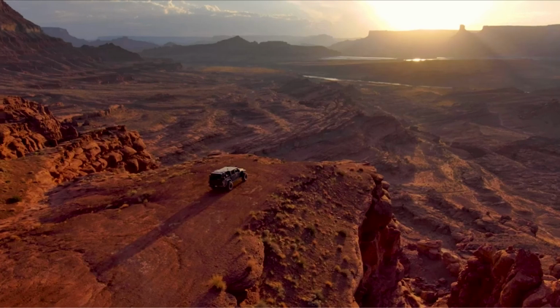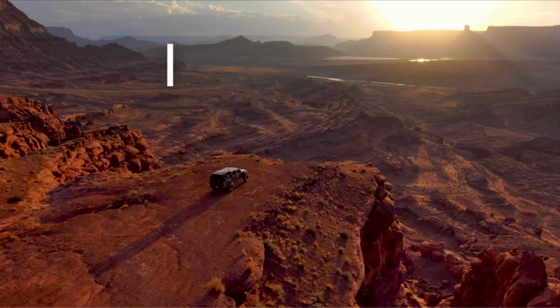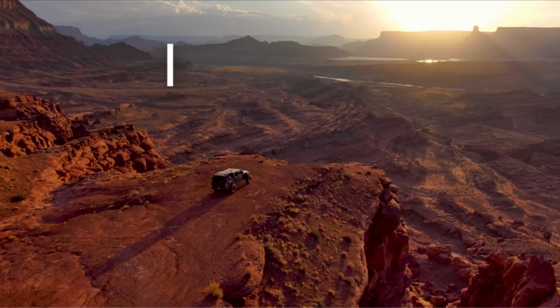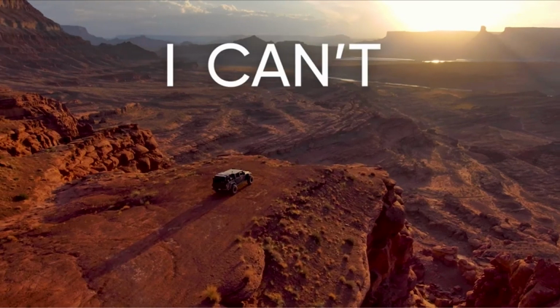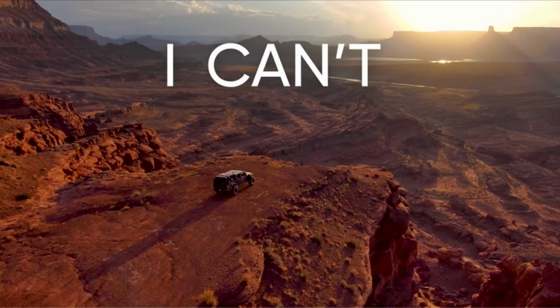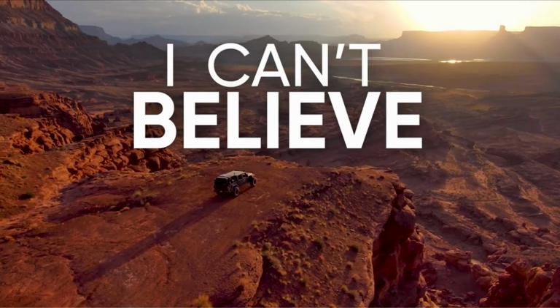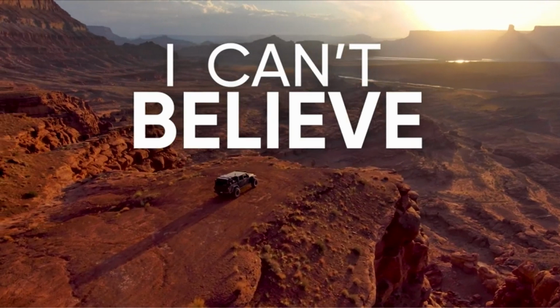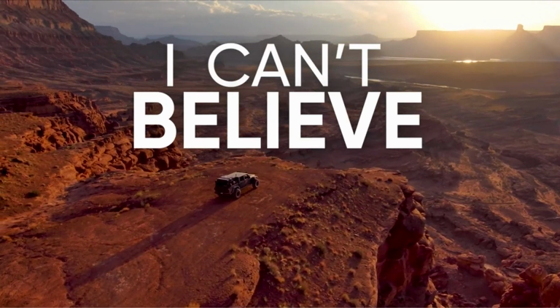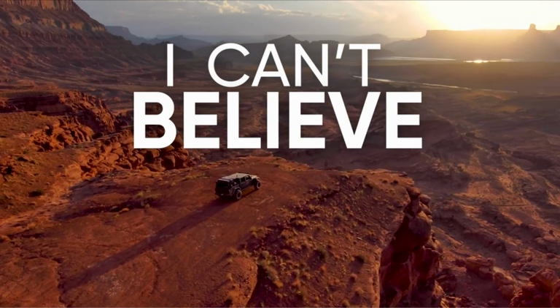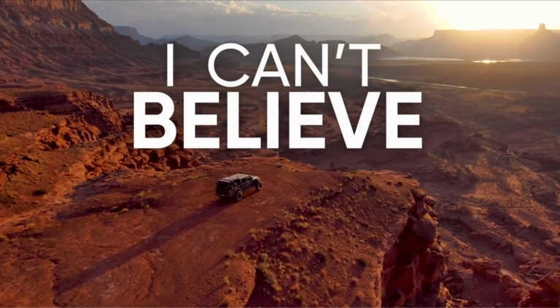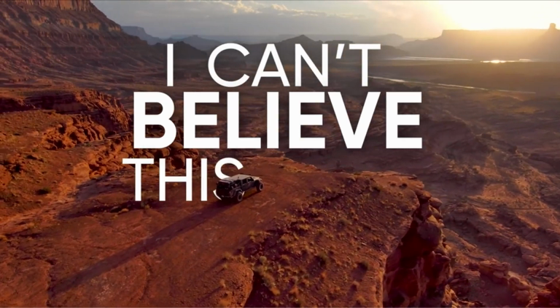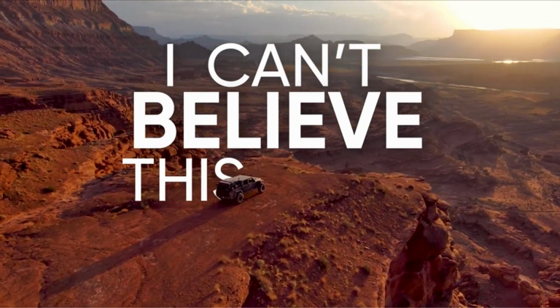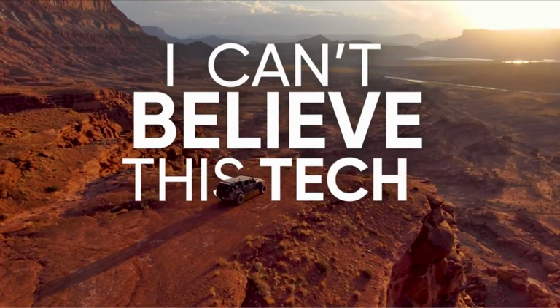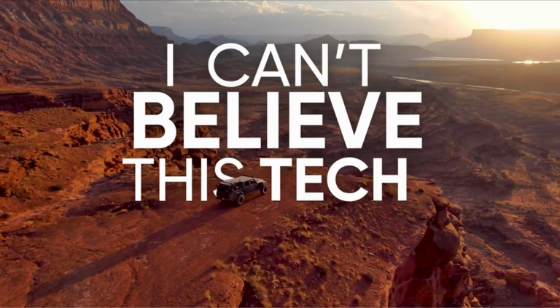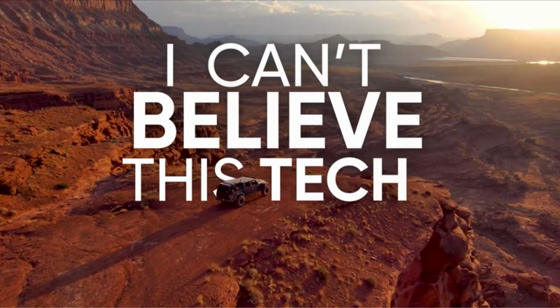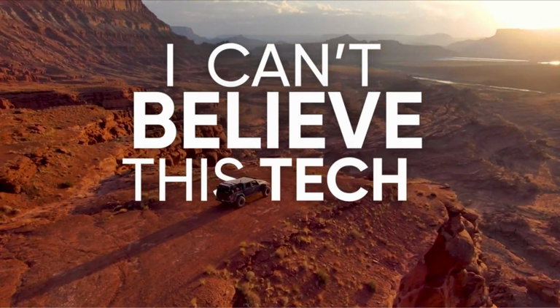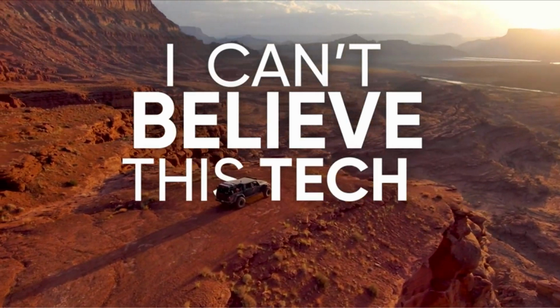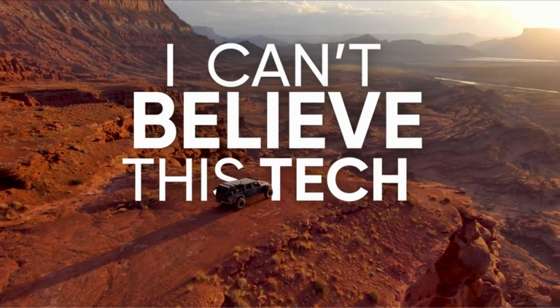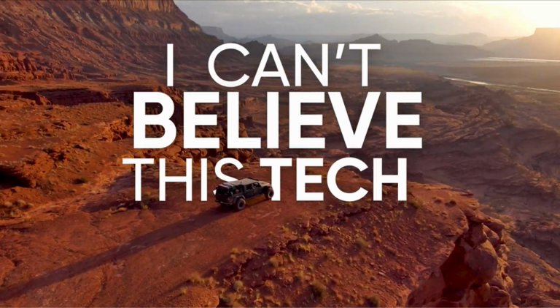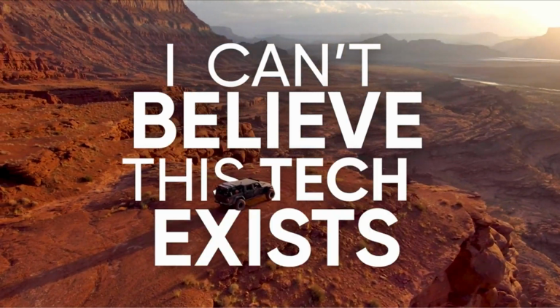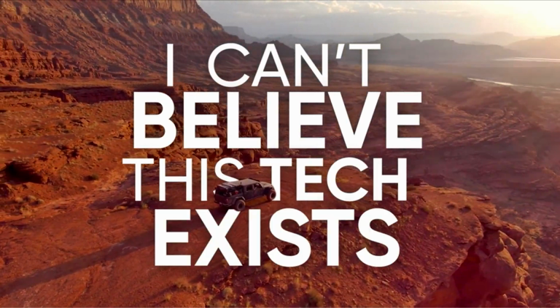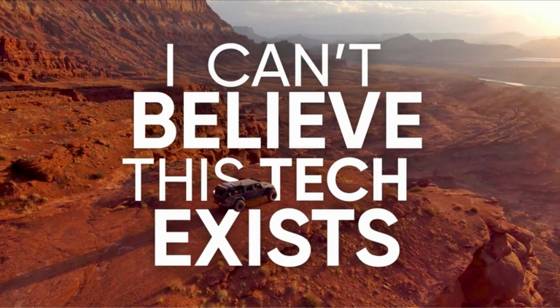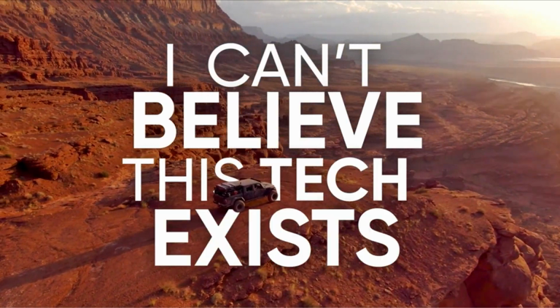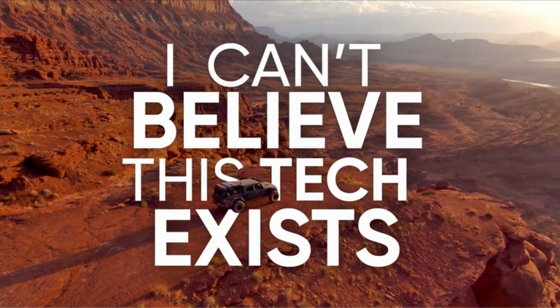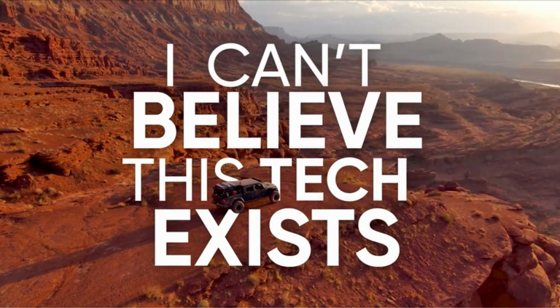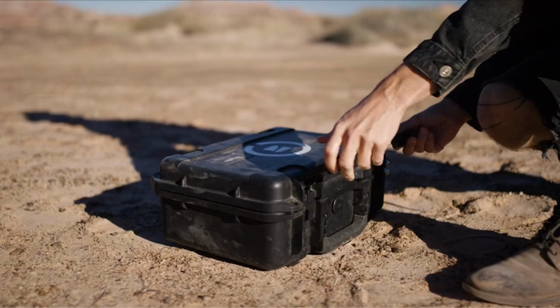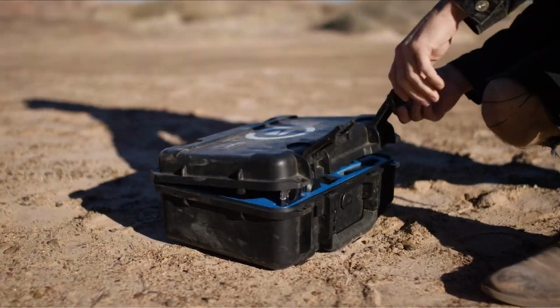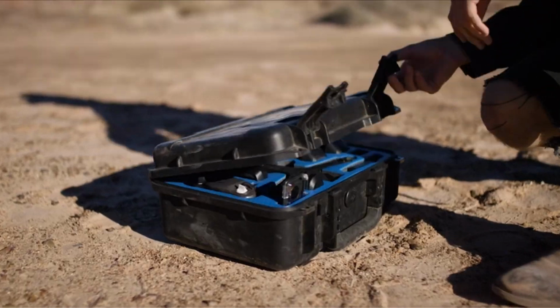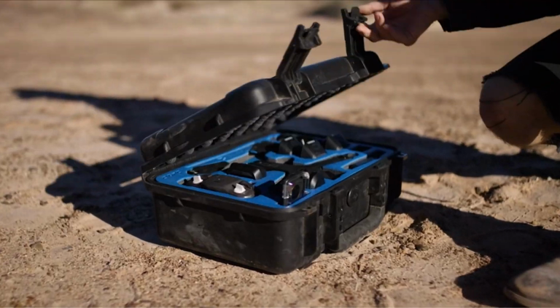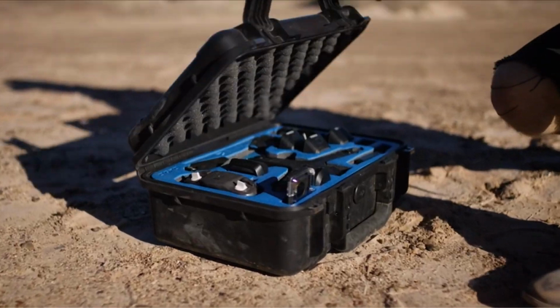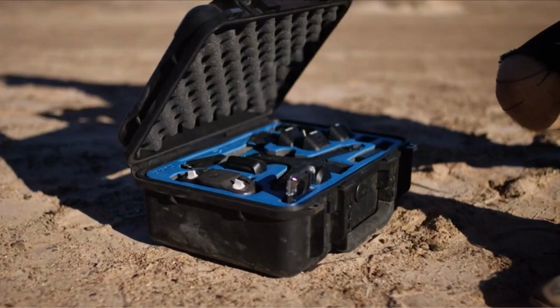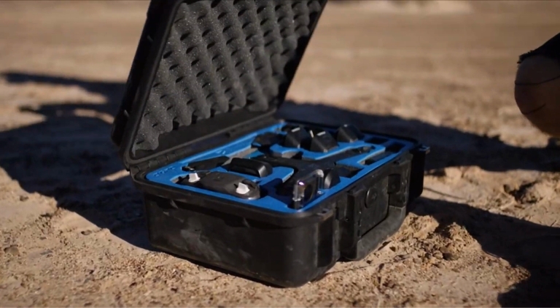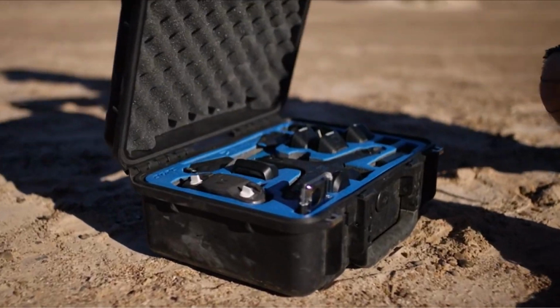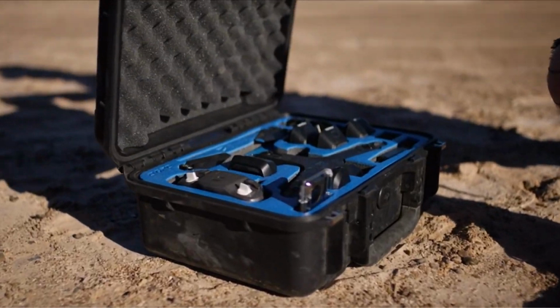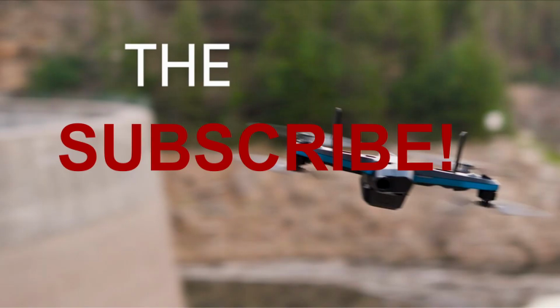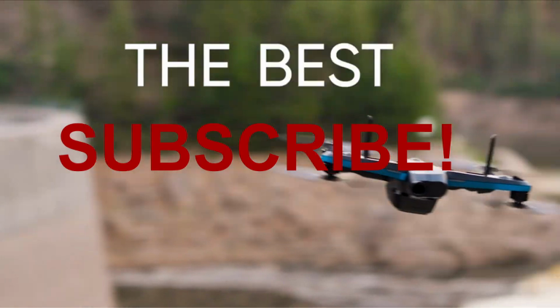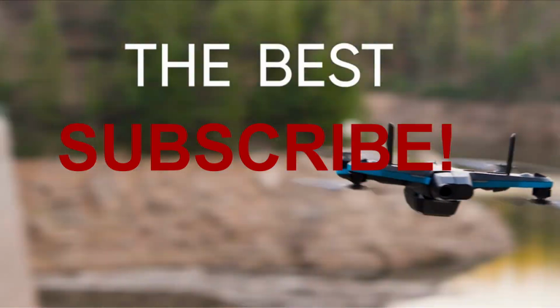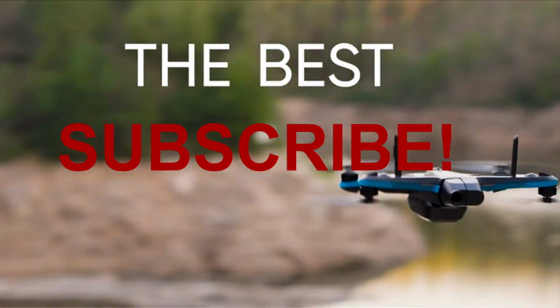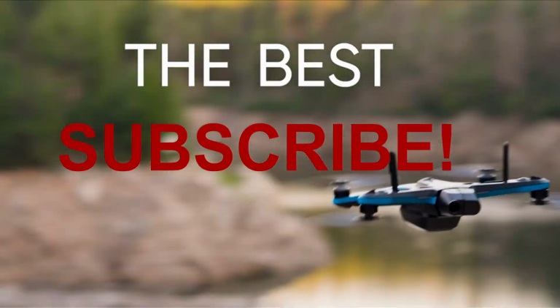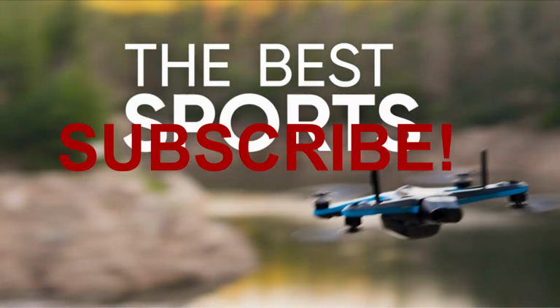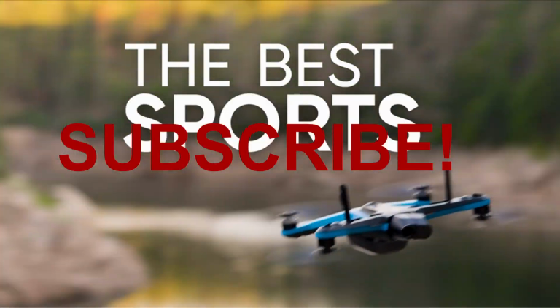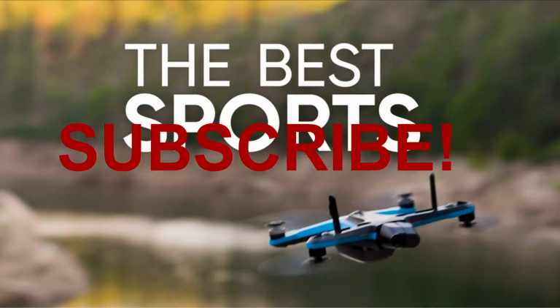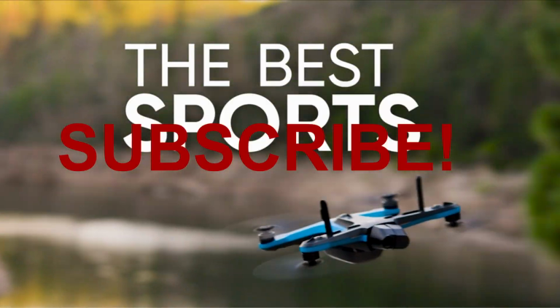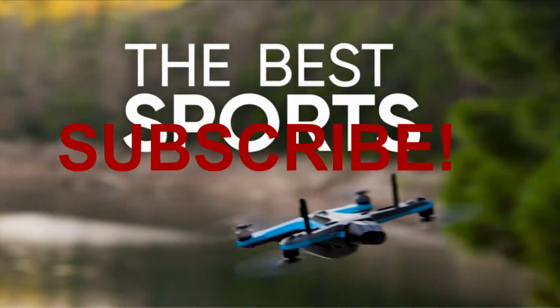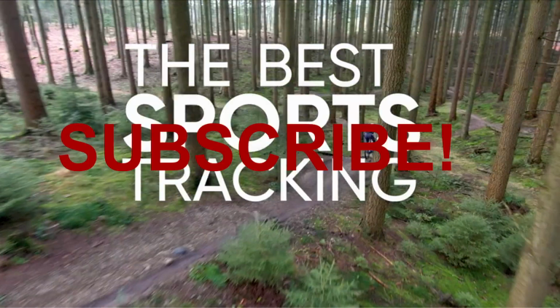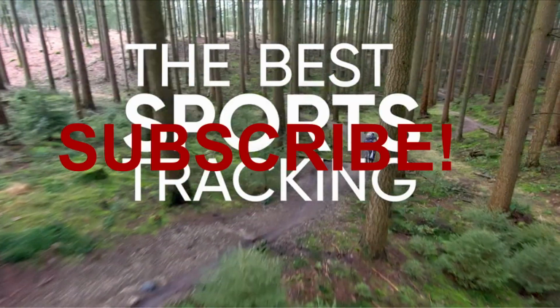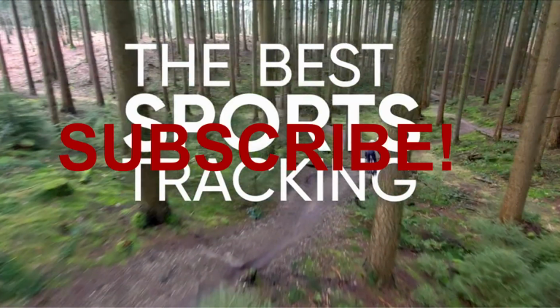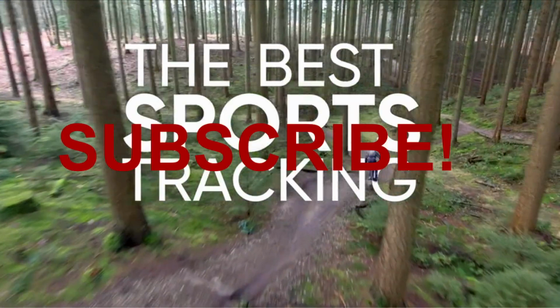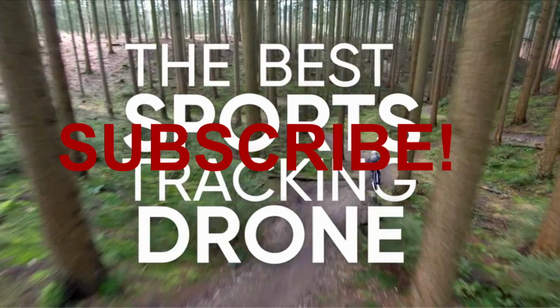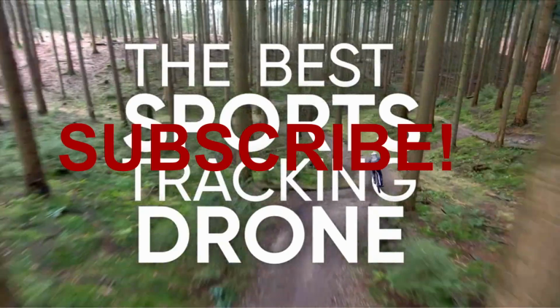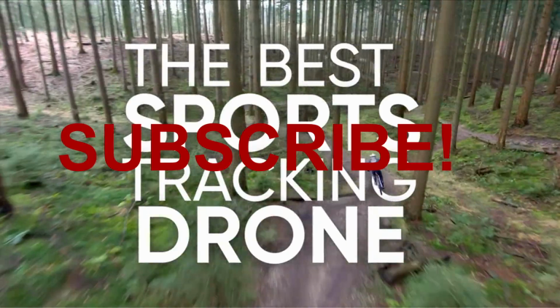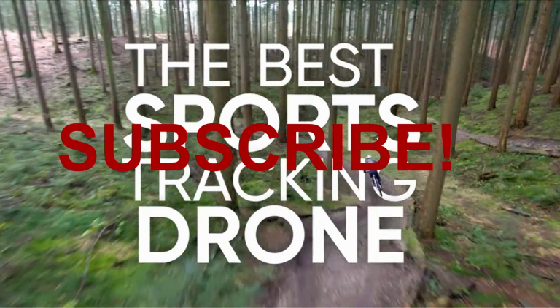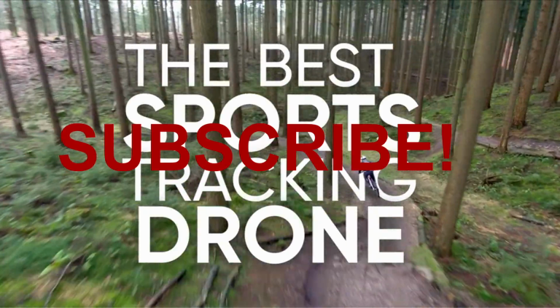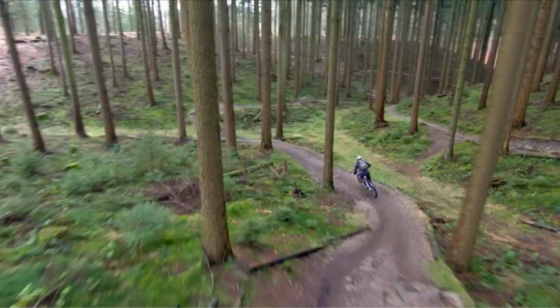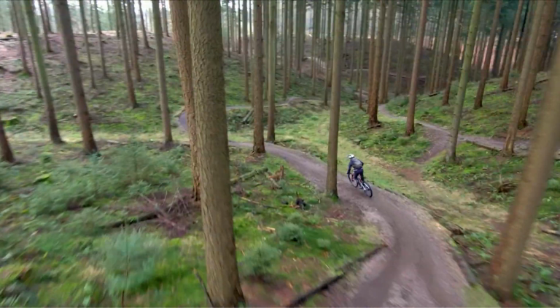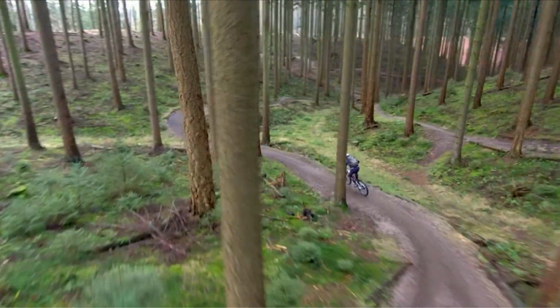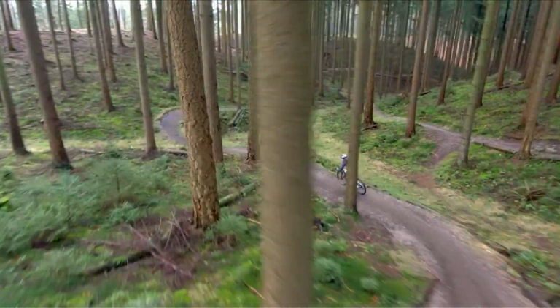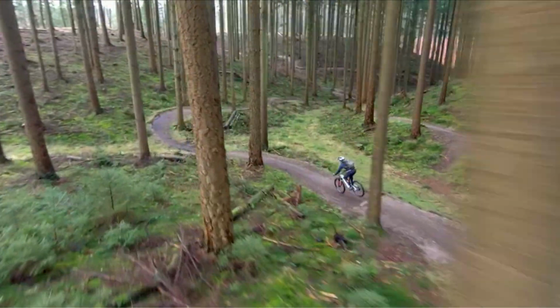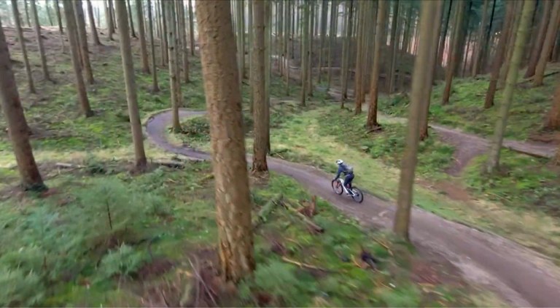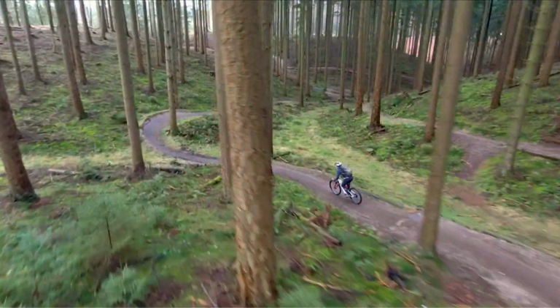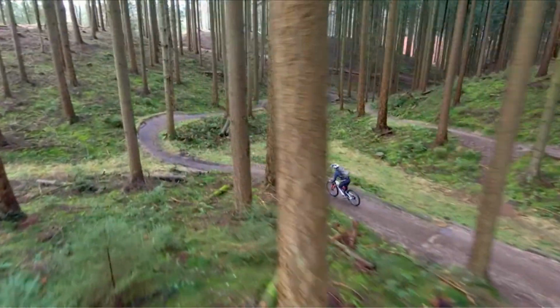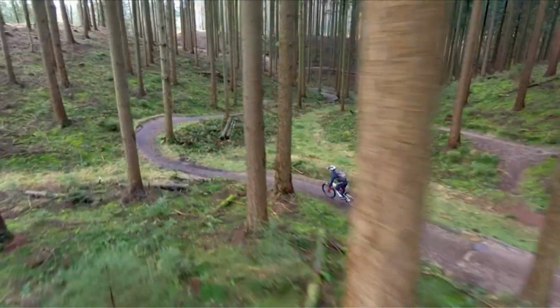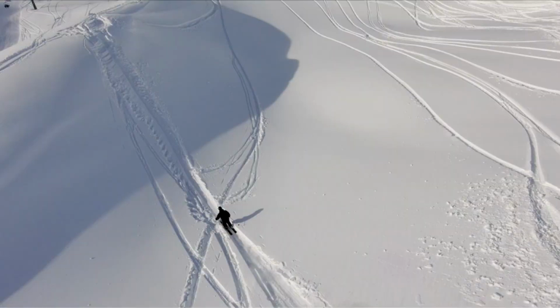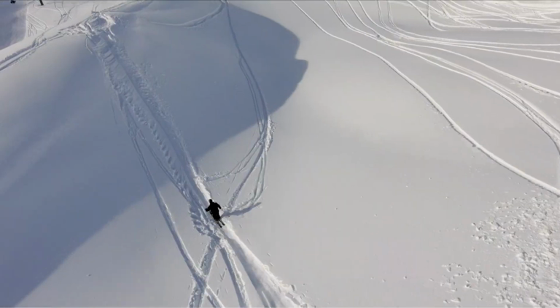Hello everyone, I am back with another video about the best drone under $500 with obstacle avoidance you can buy on Amazon.